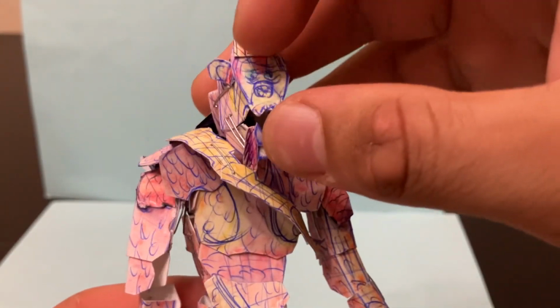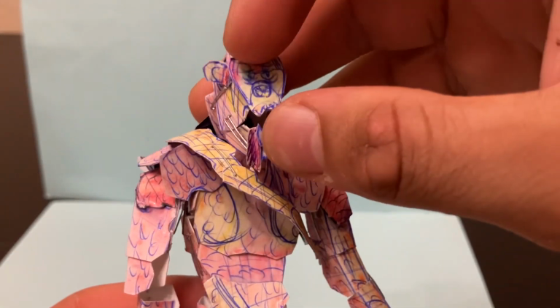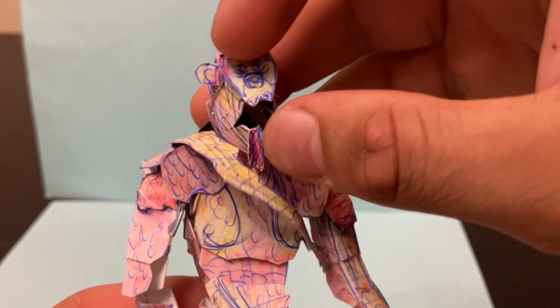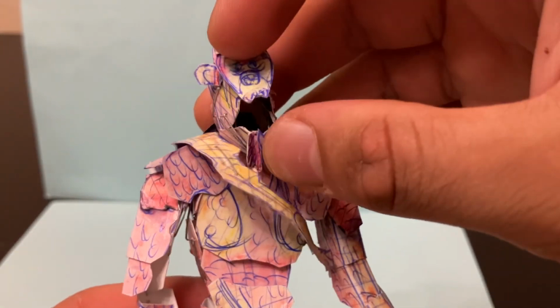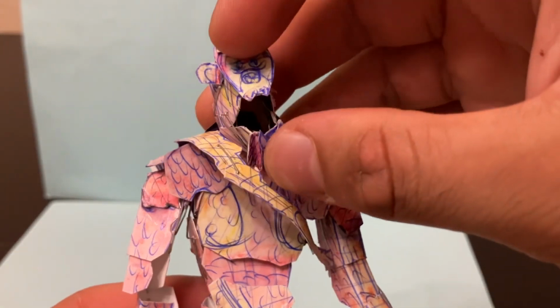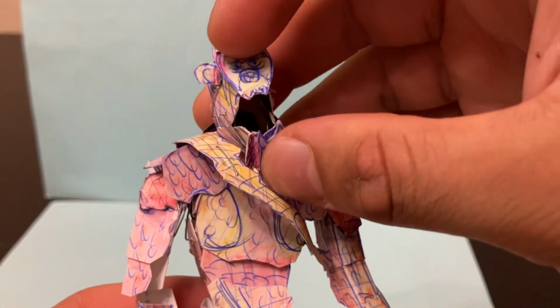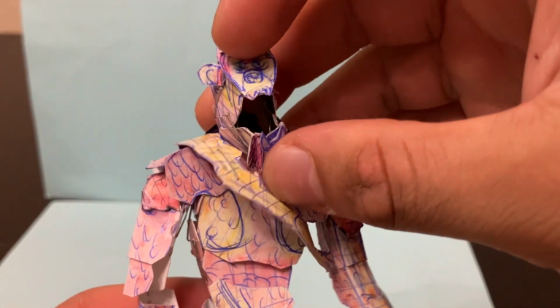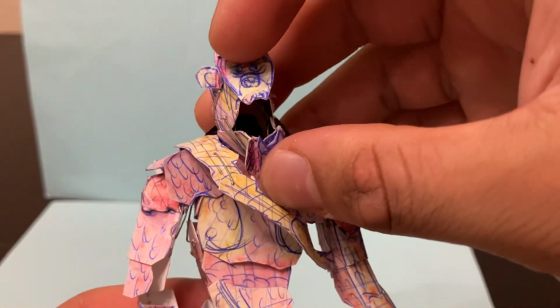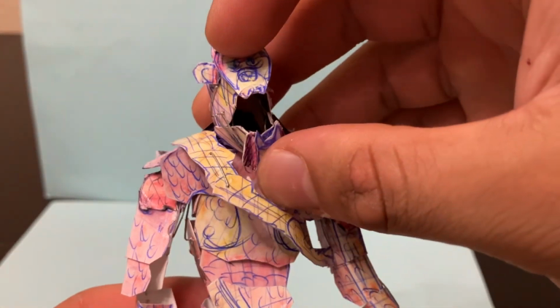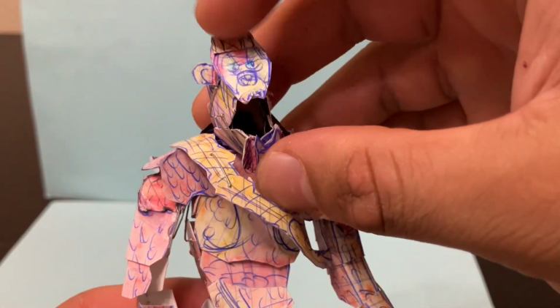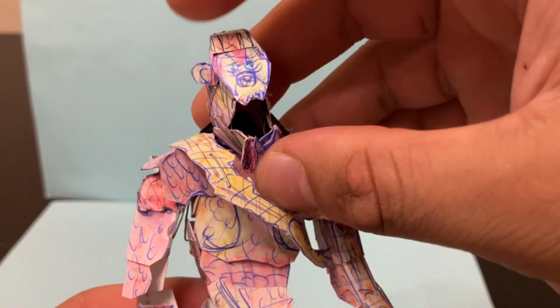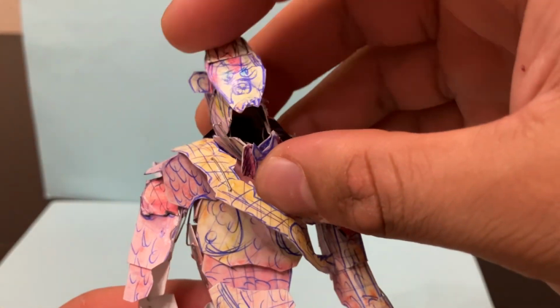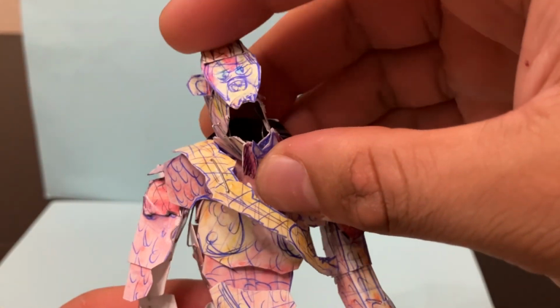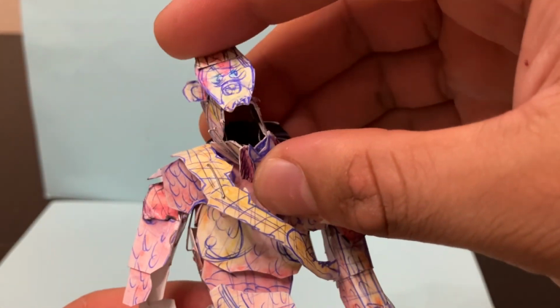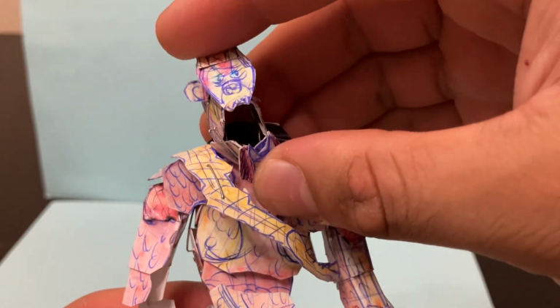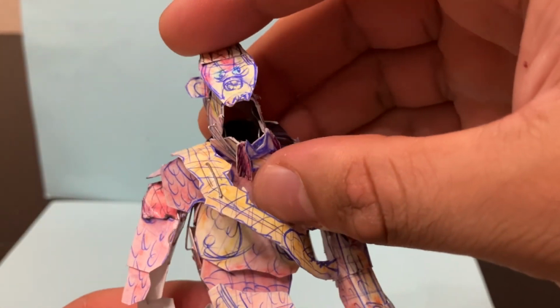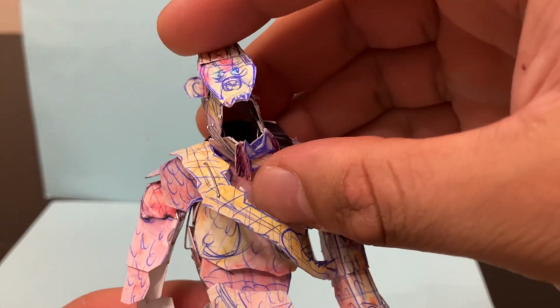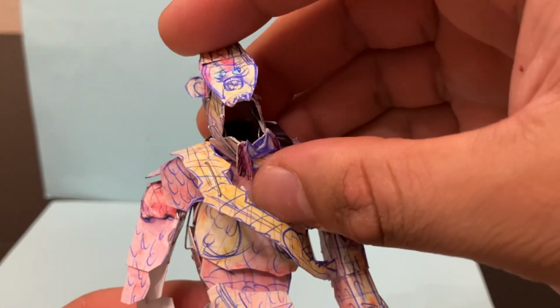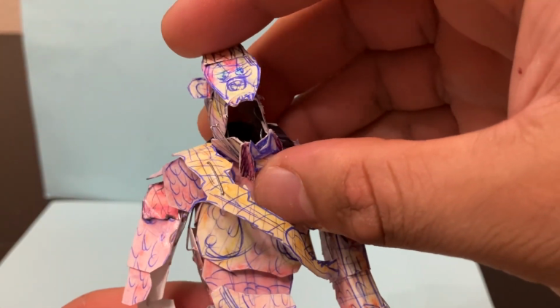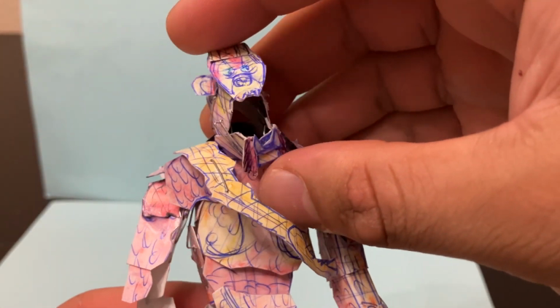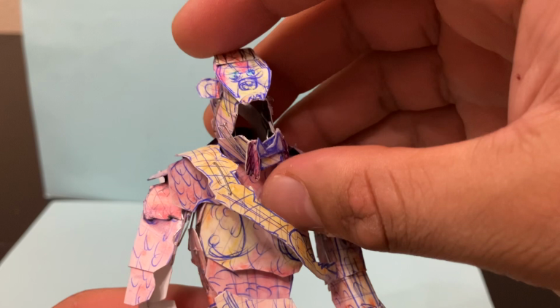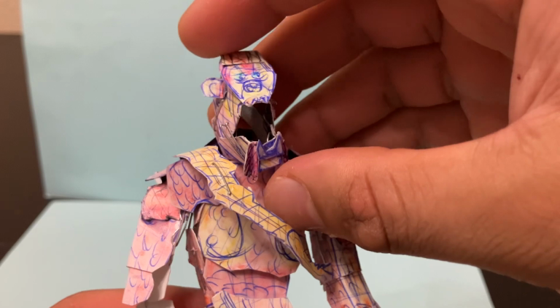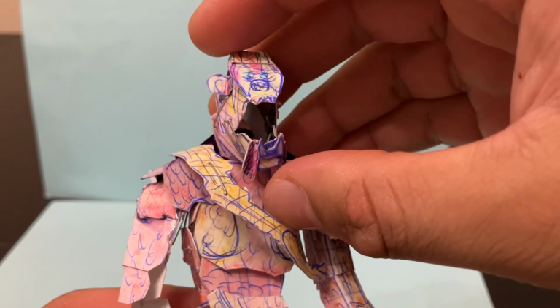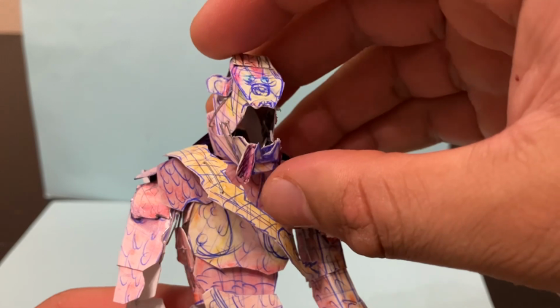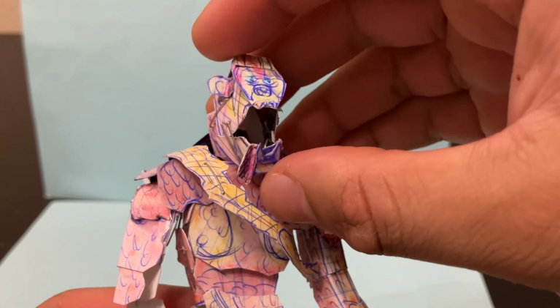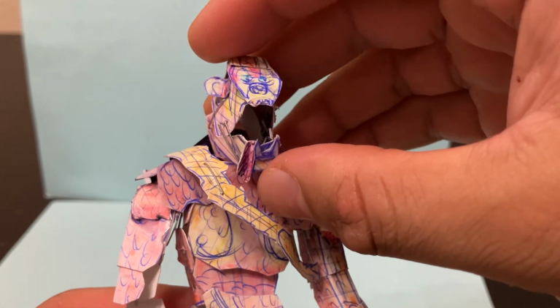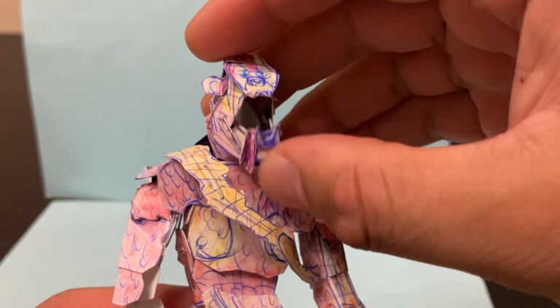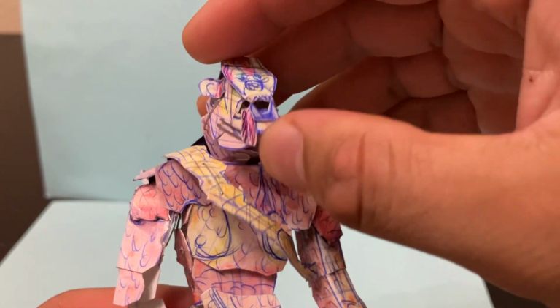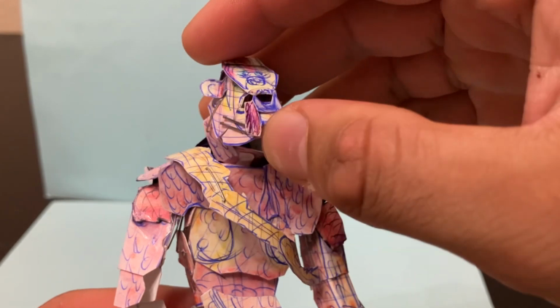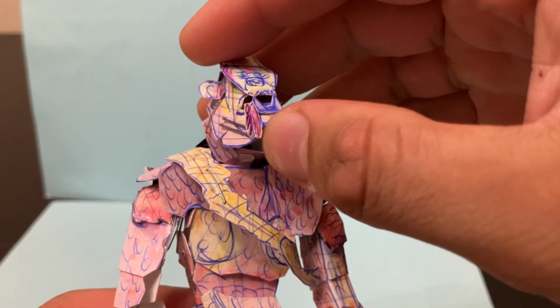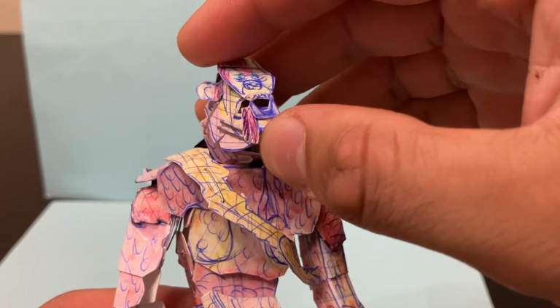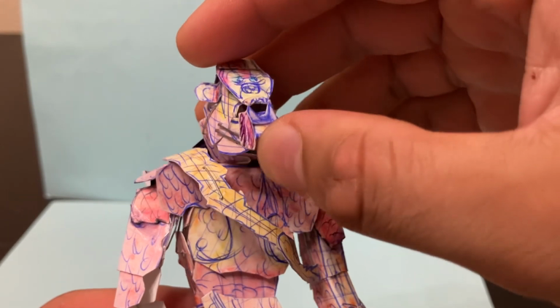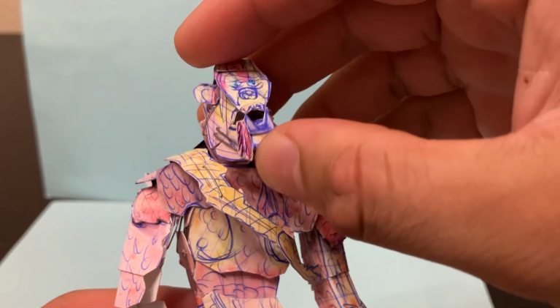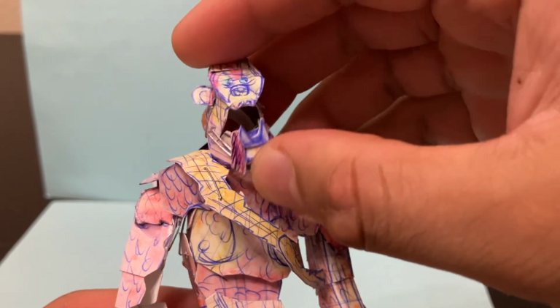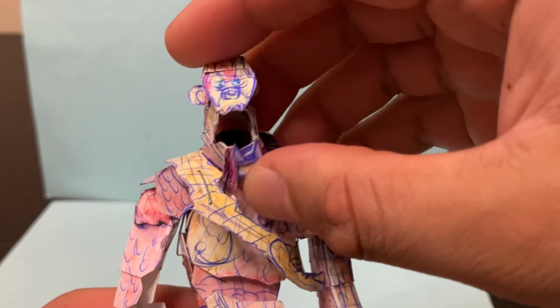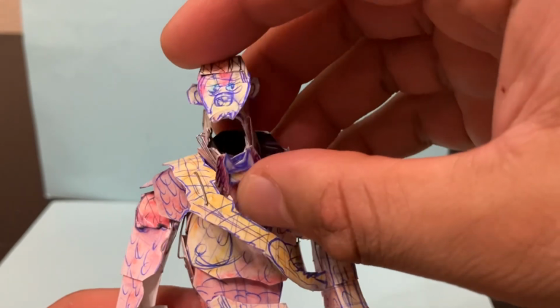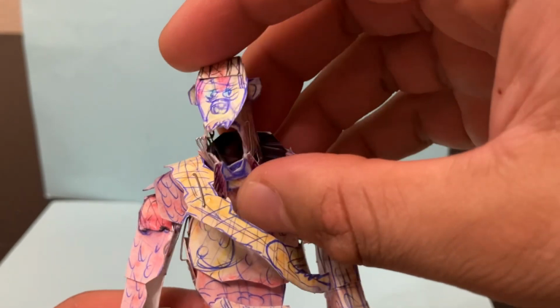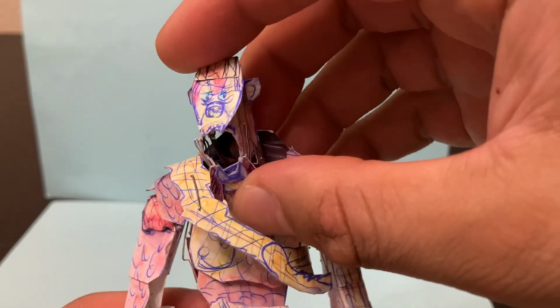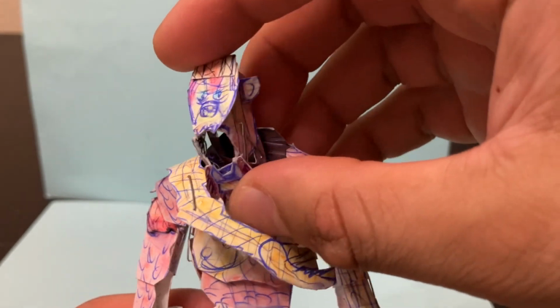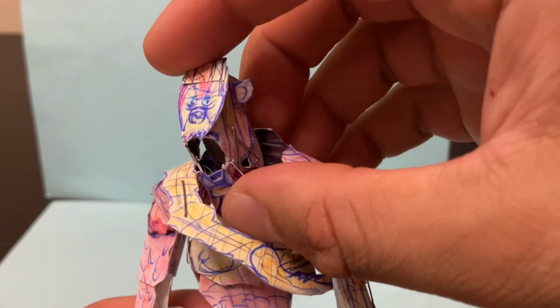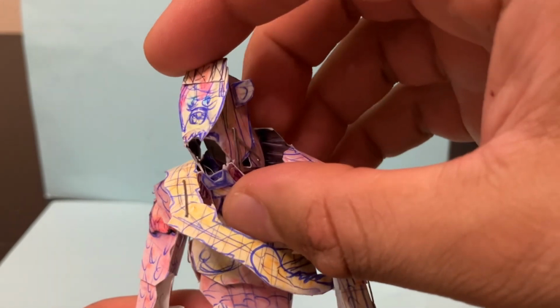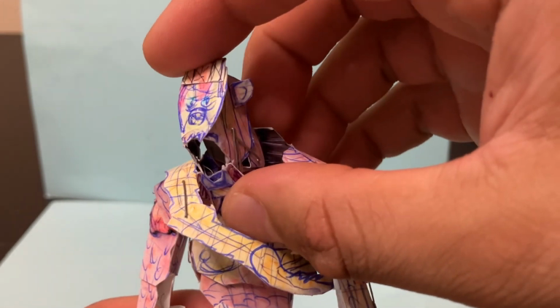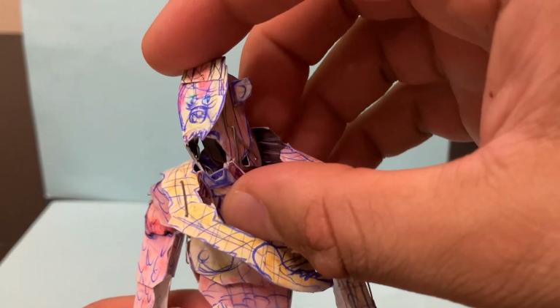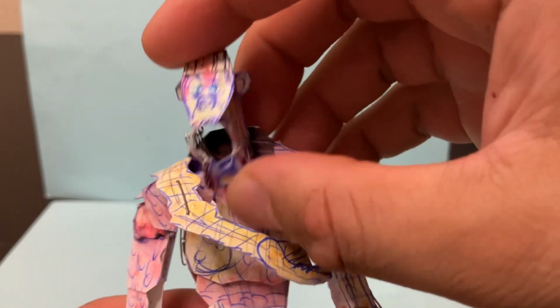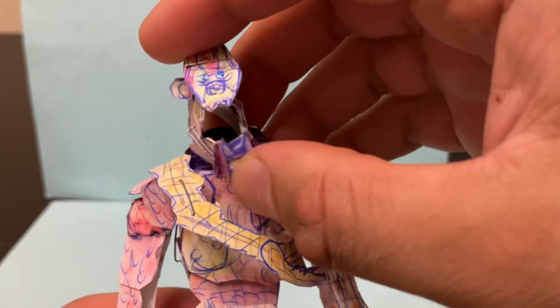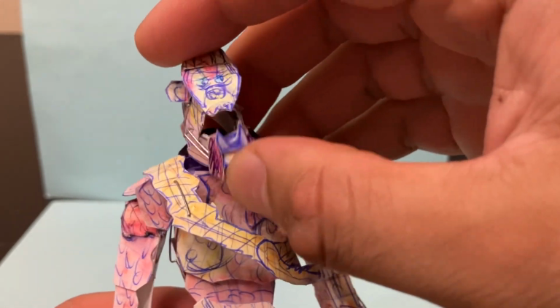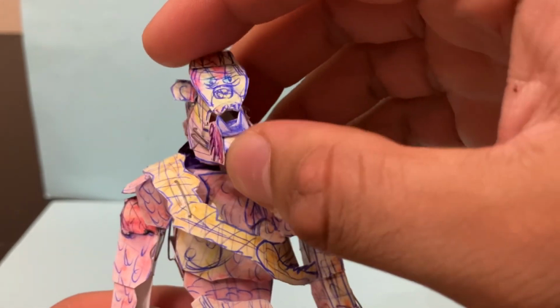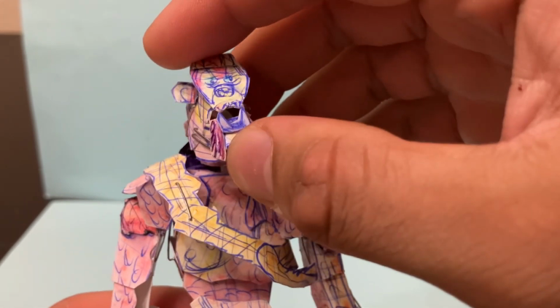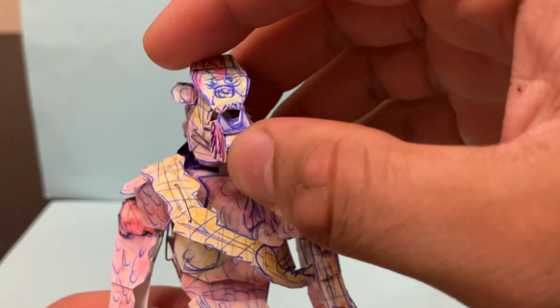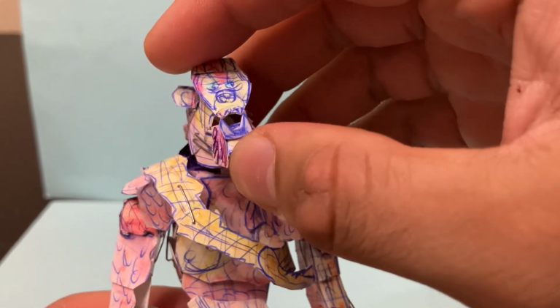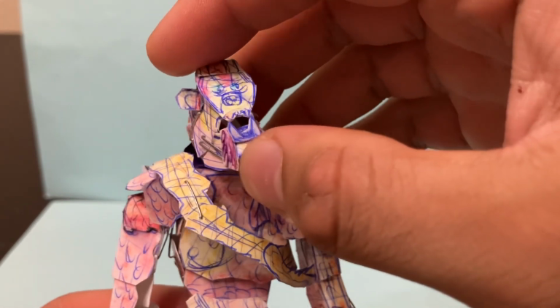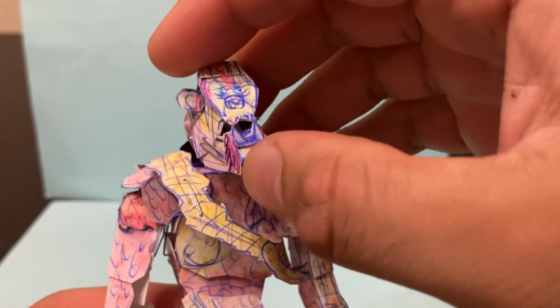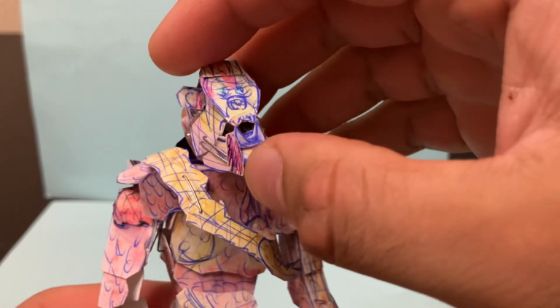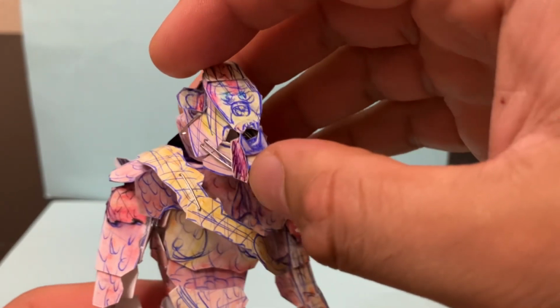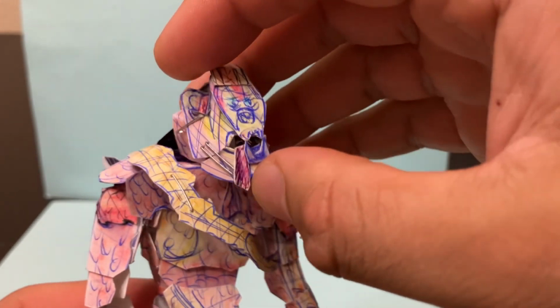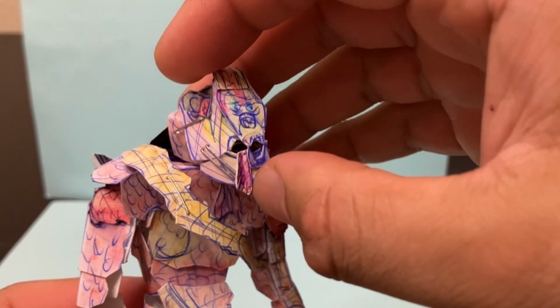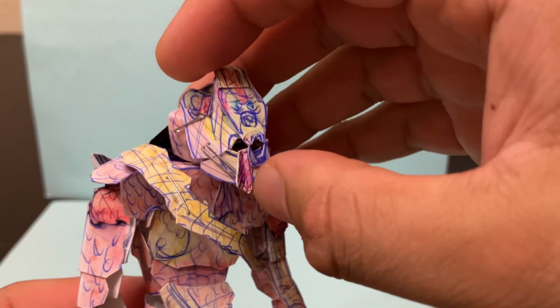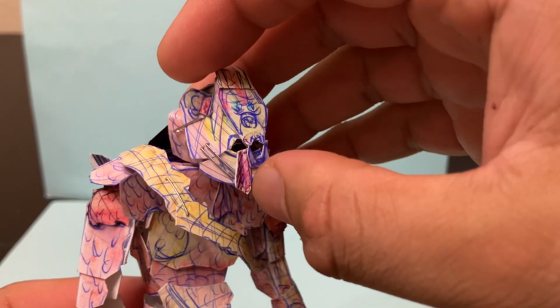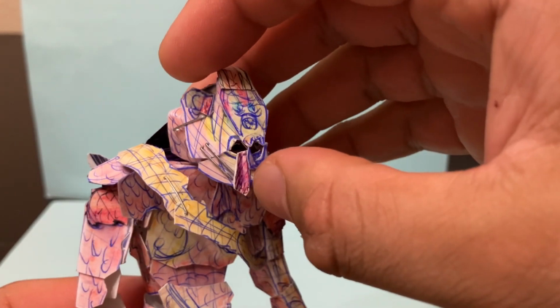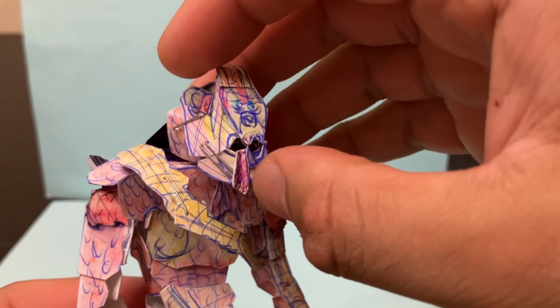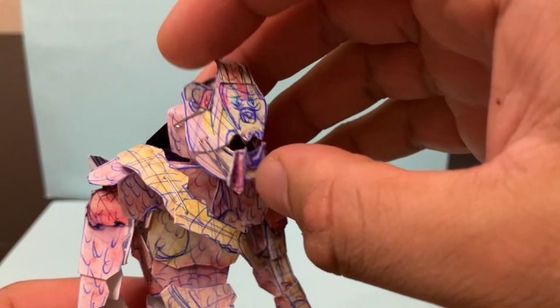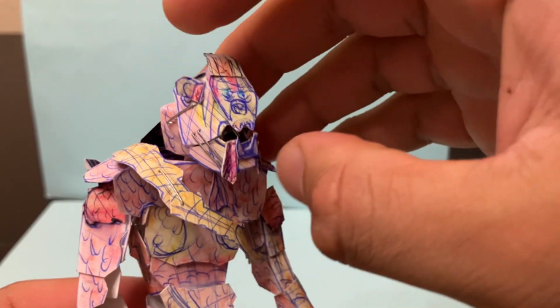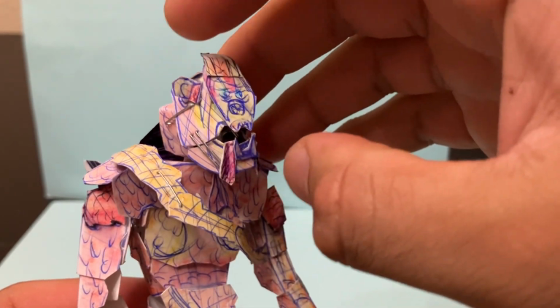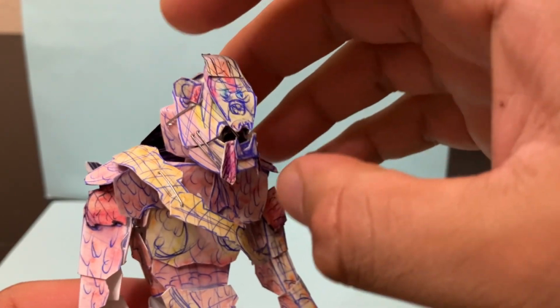It can open its jaw all the way like that, roaring at Kong or Godzilla. You can close the jaw with ease.